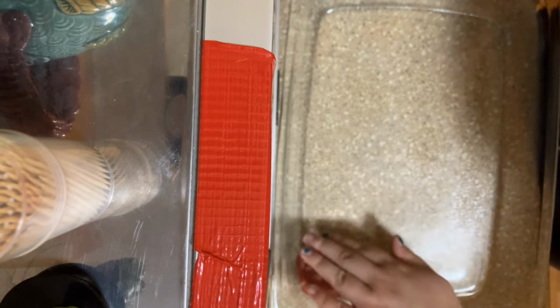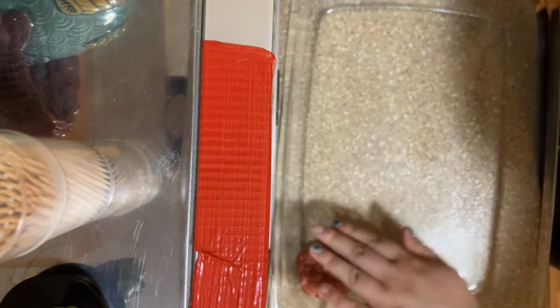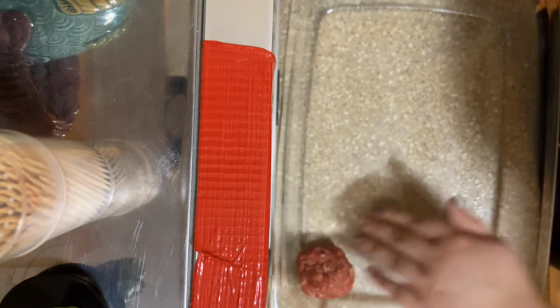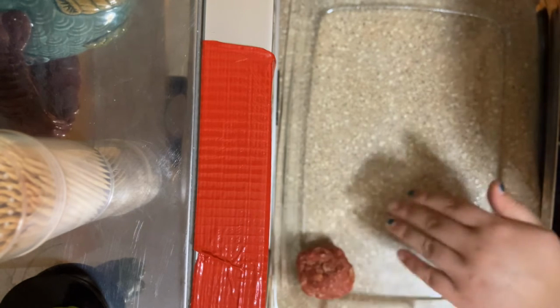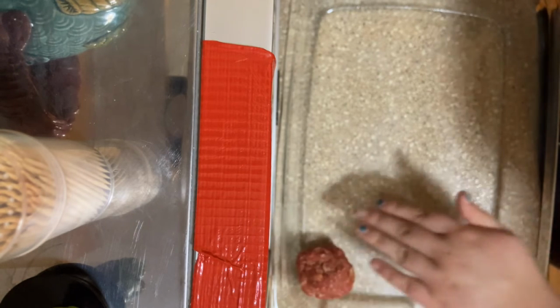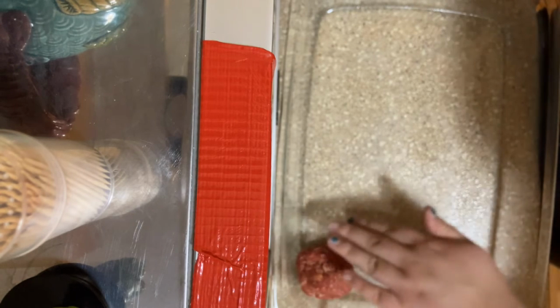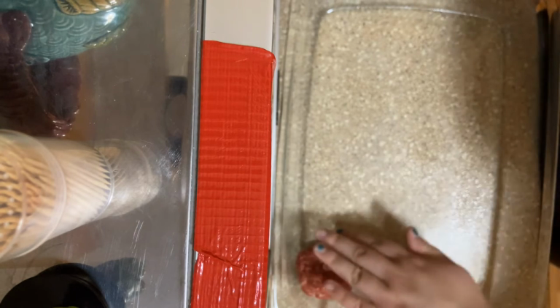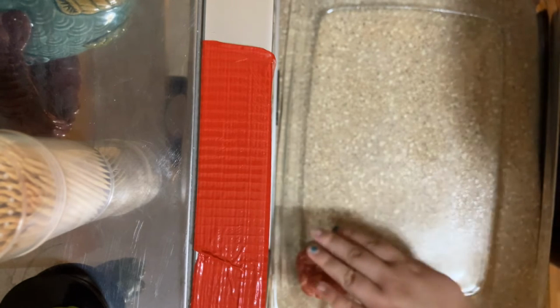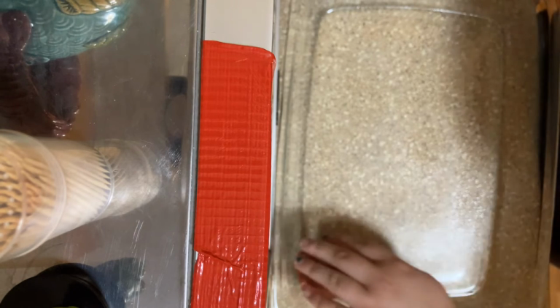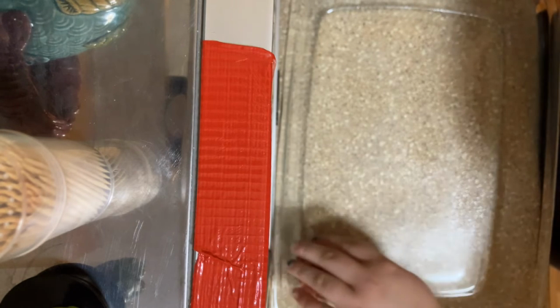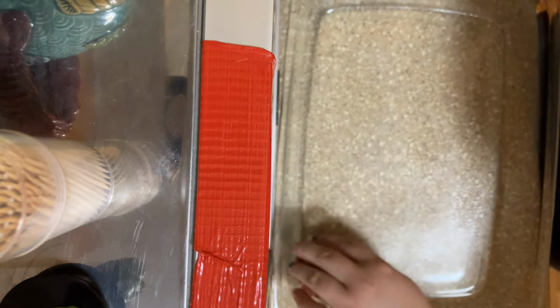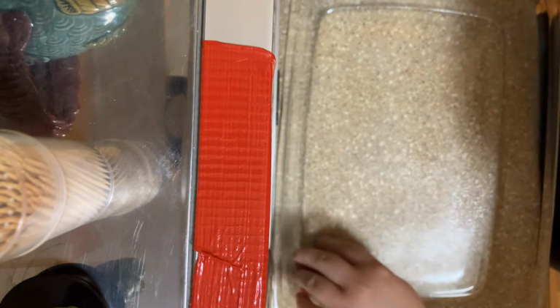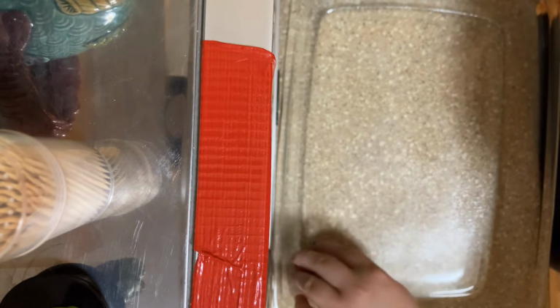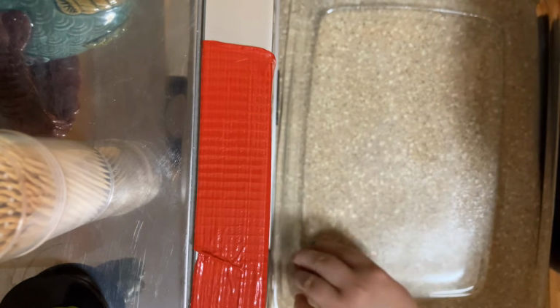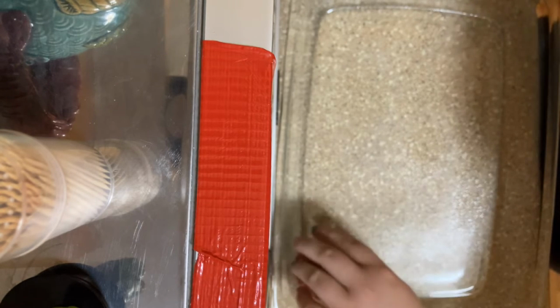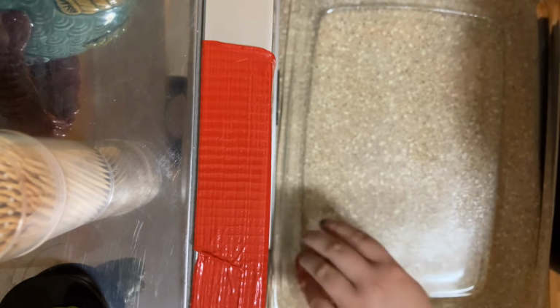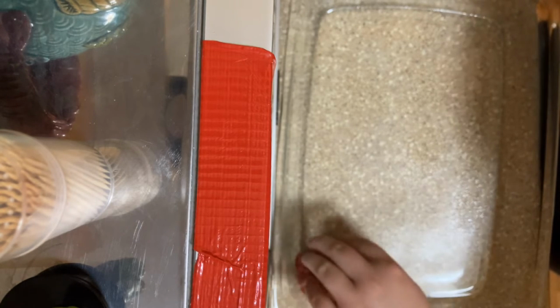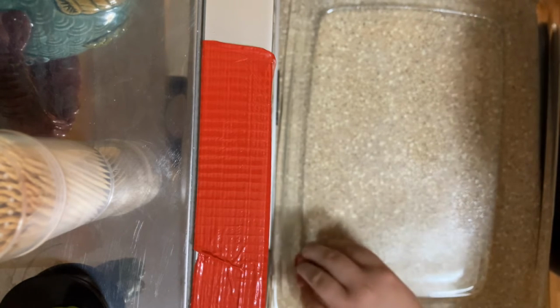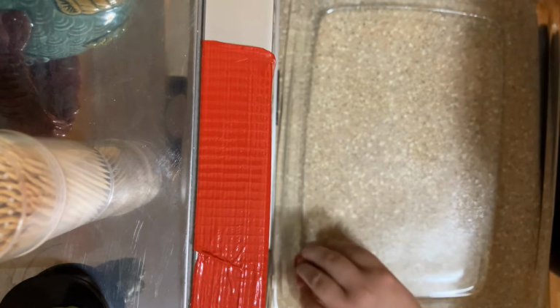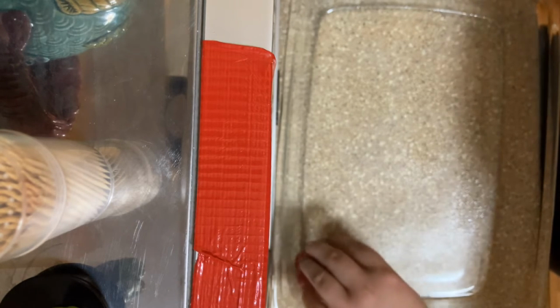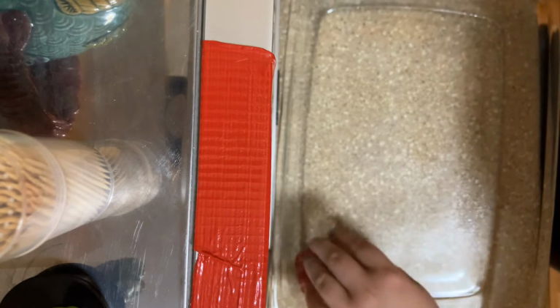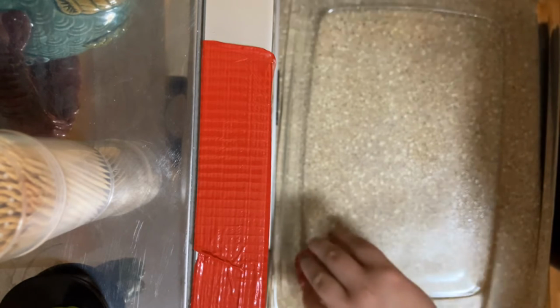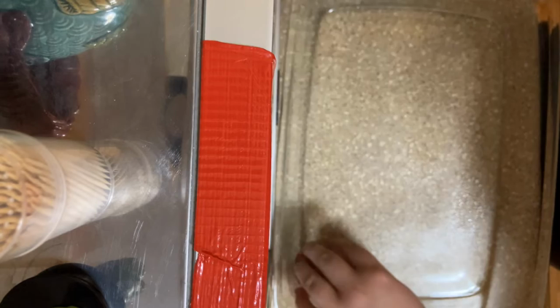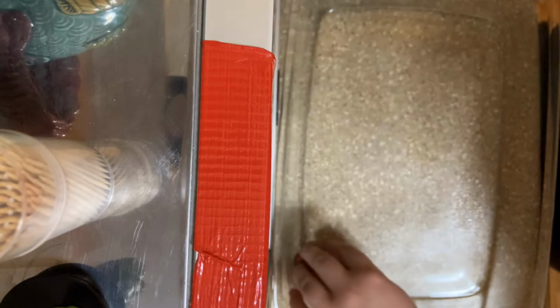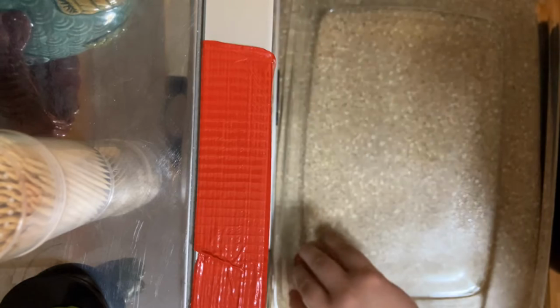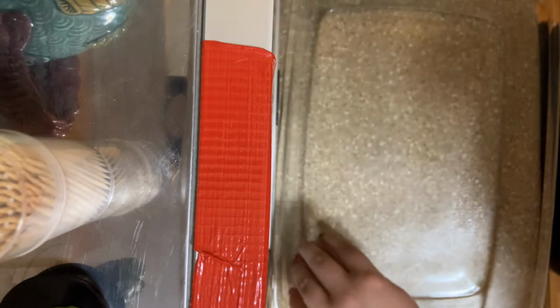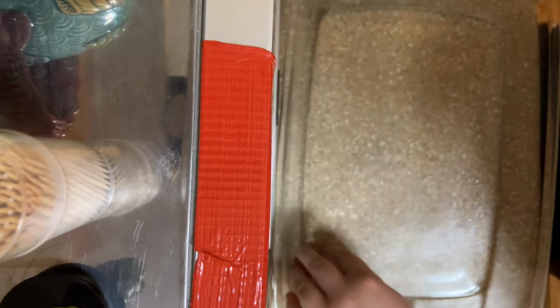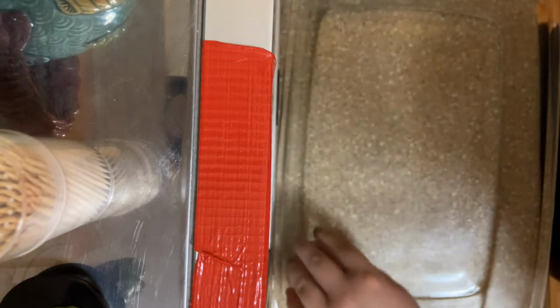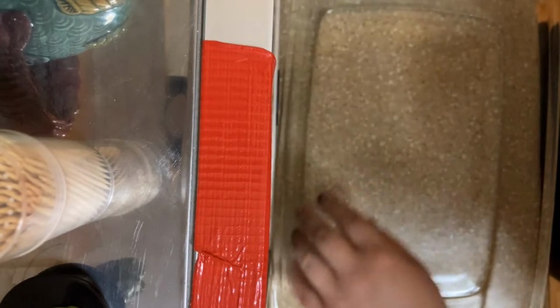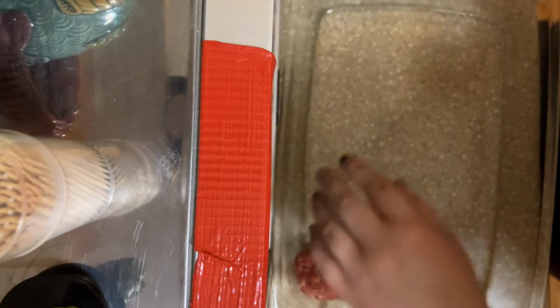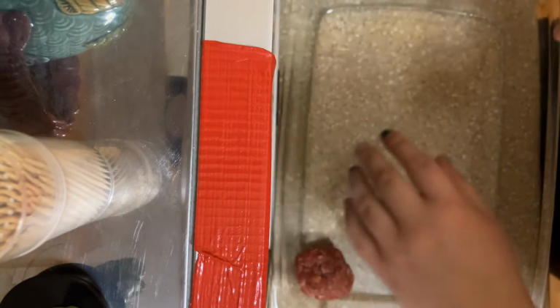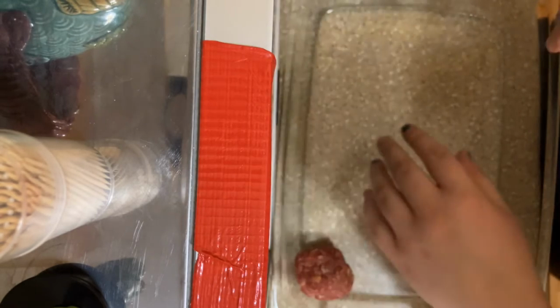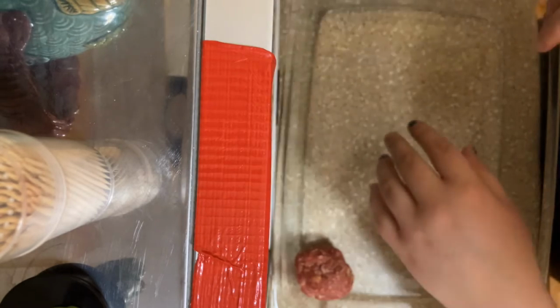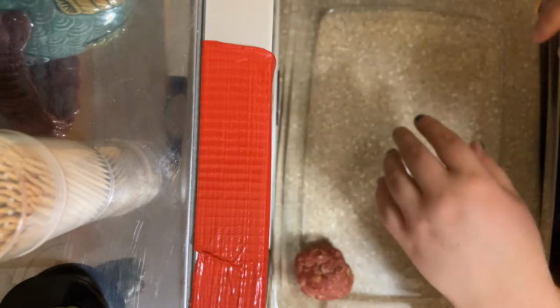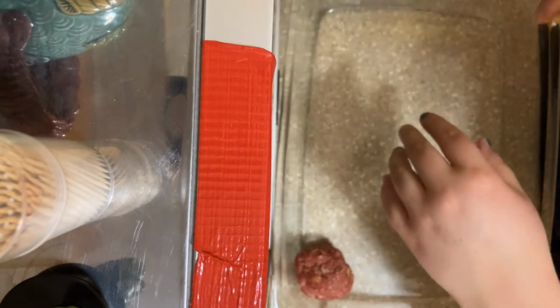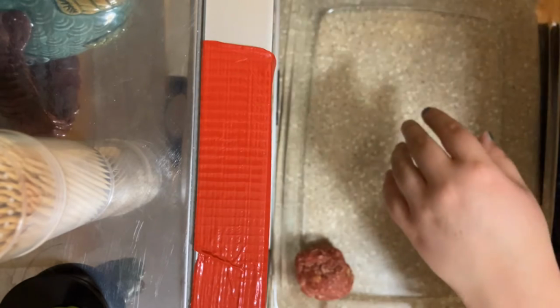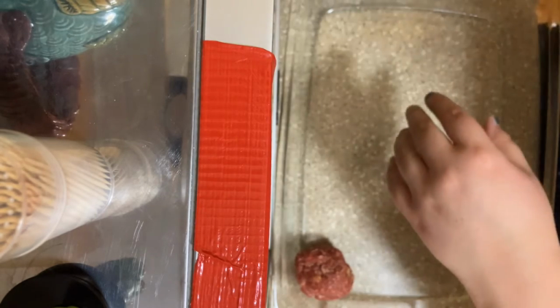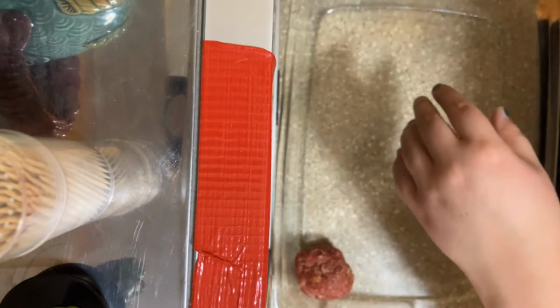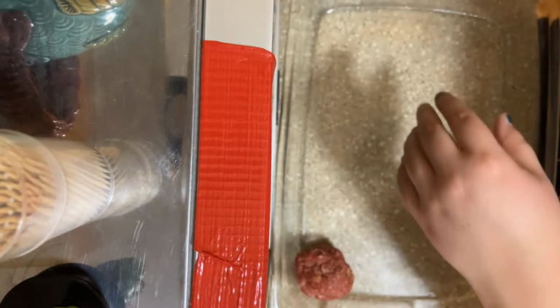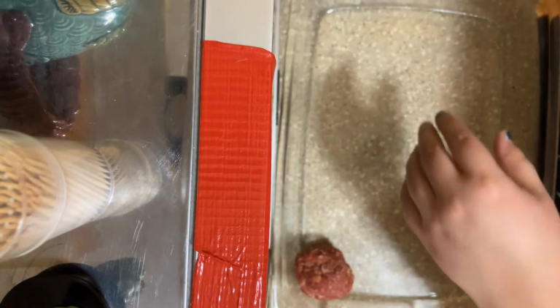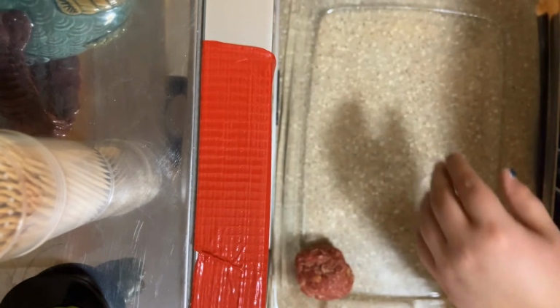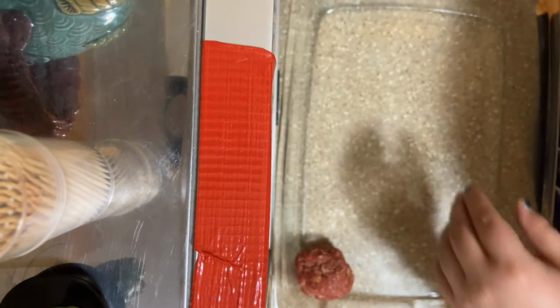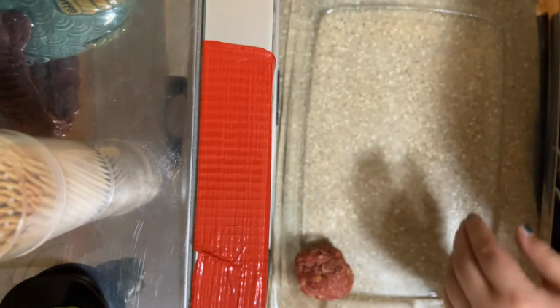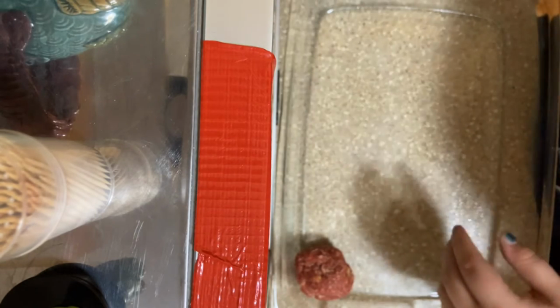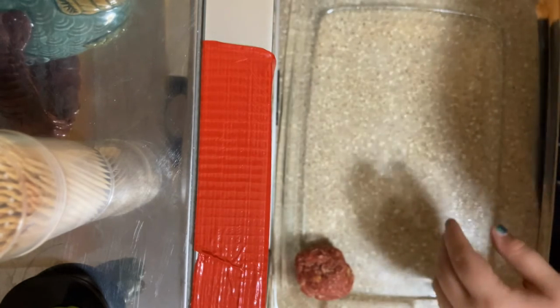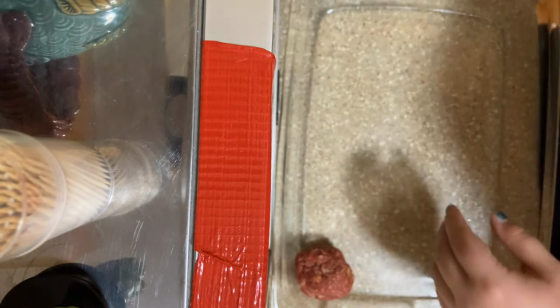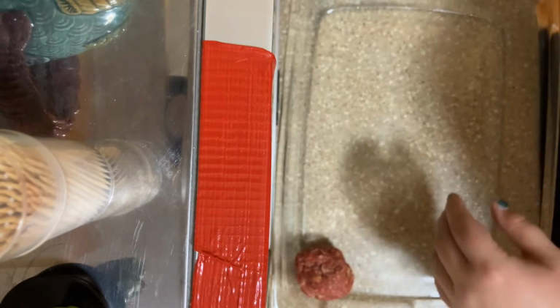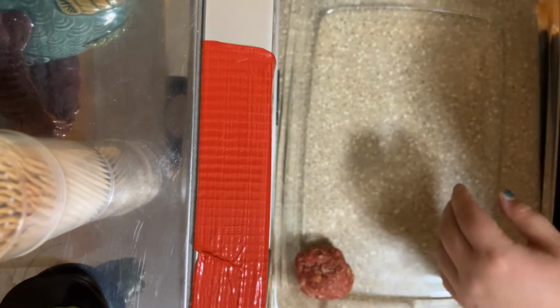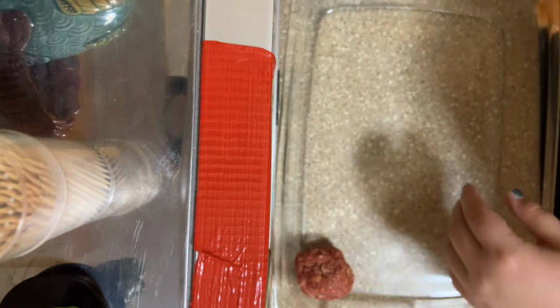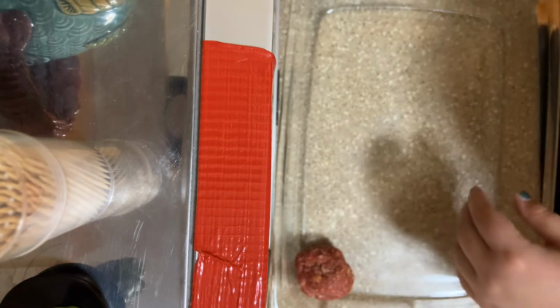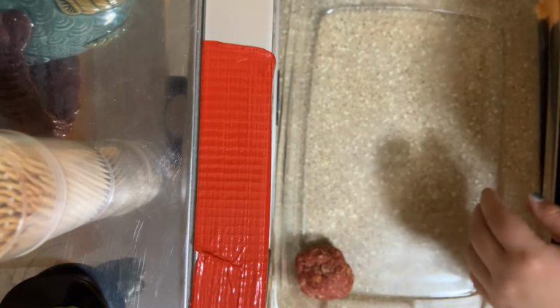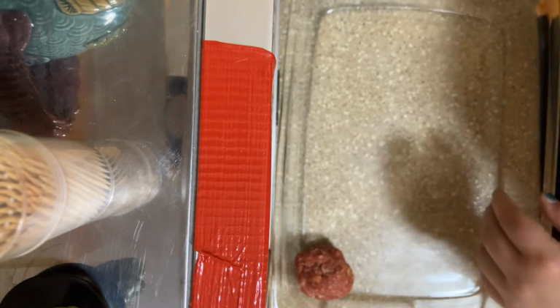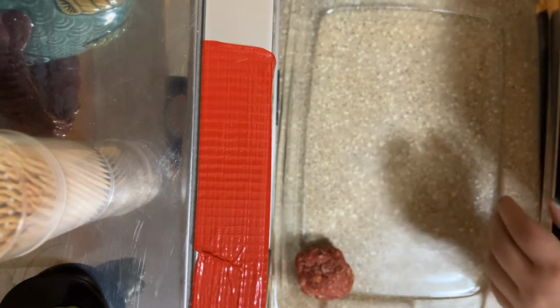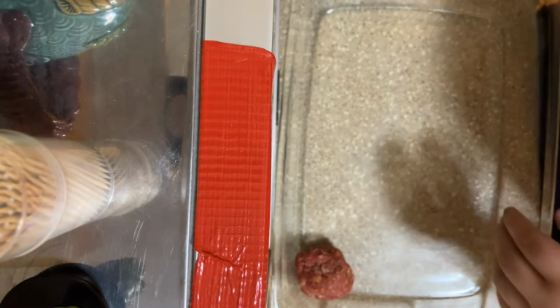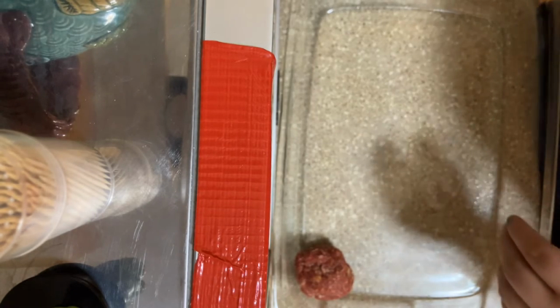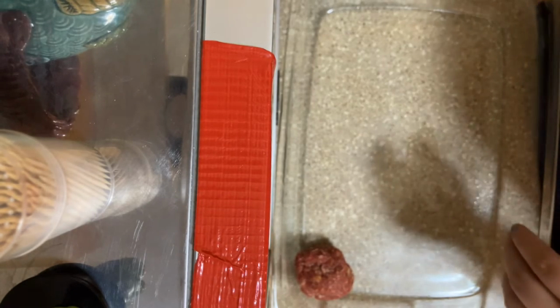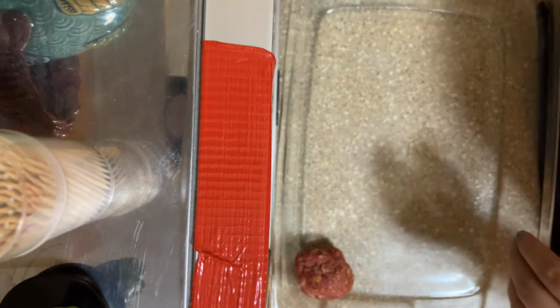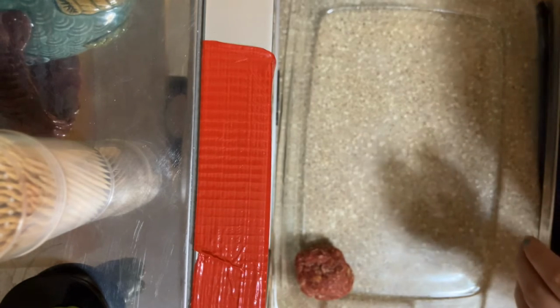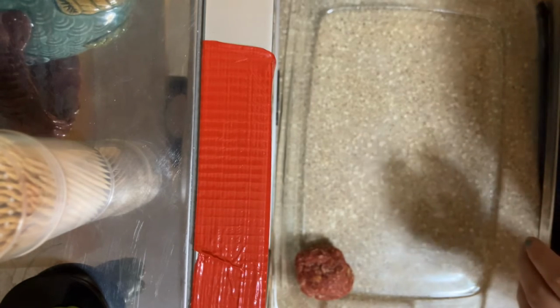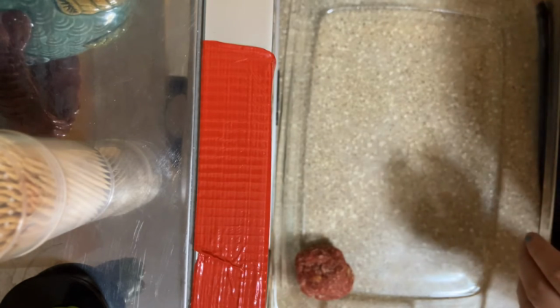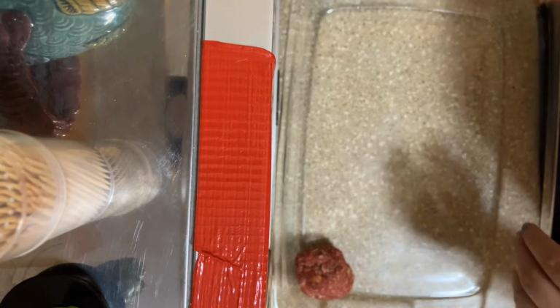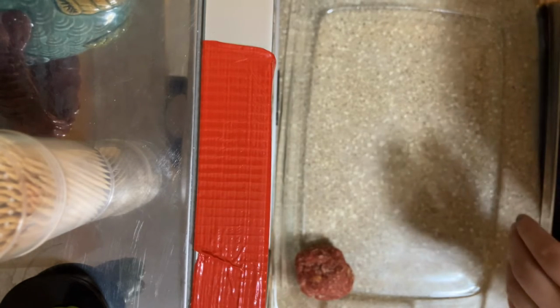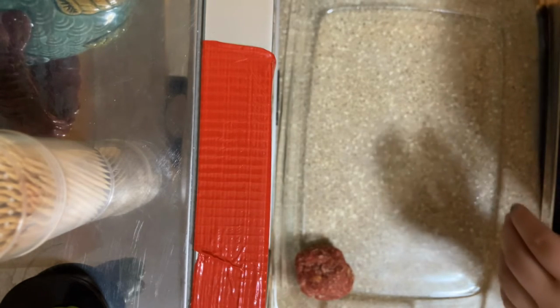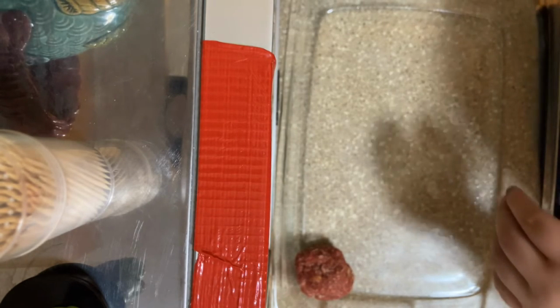I apologize for the camera angle — my phone, which is my camera, is currently being held up by a couple of plates on my cupboard.